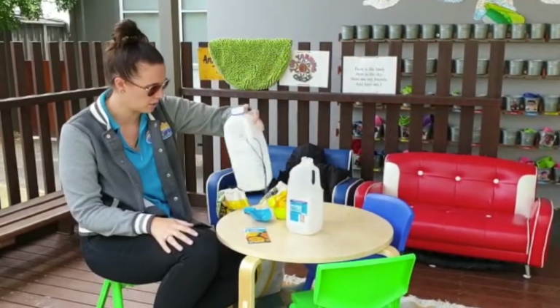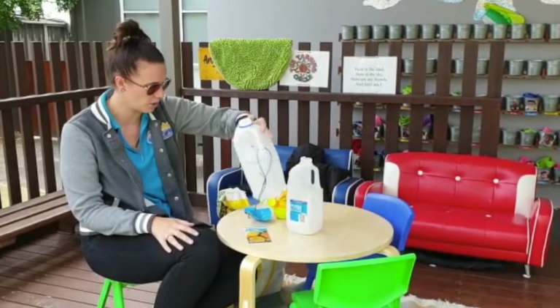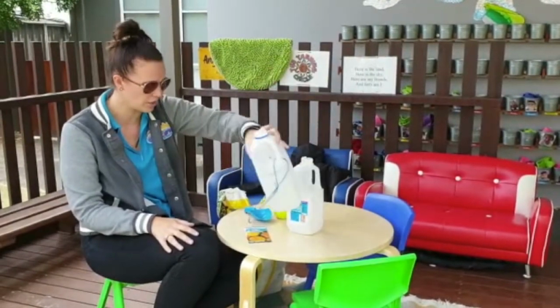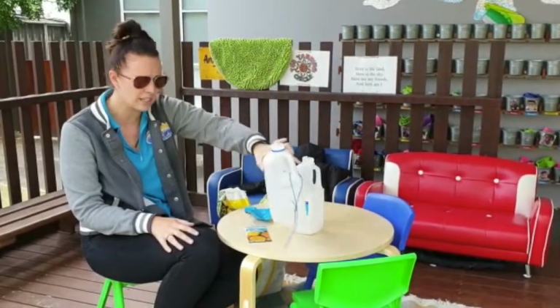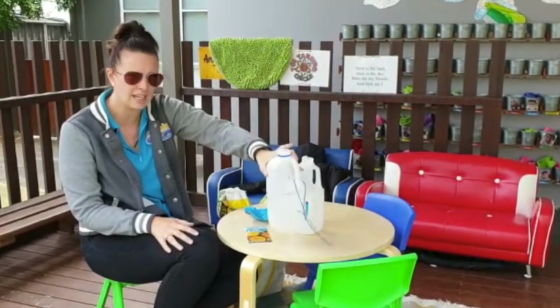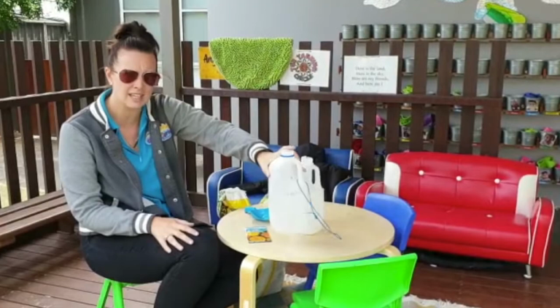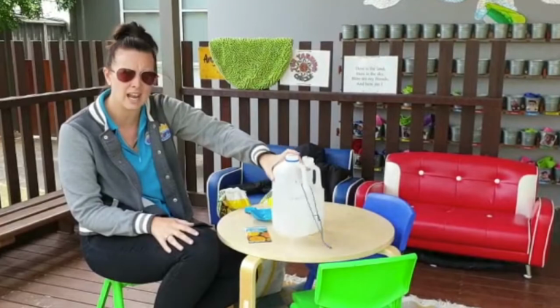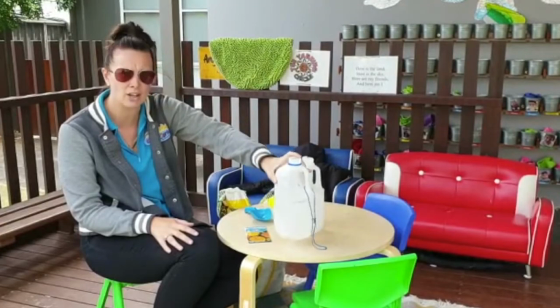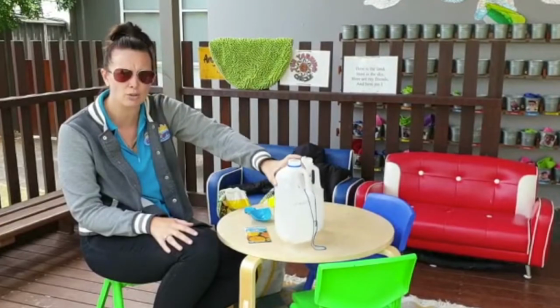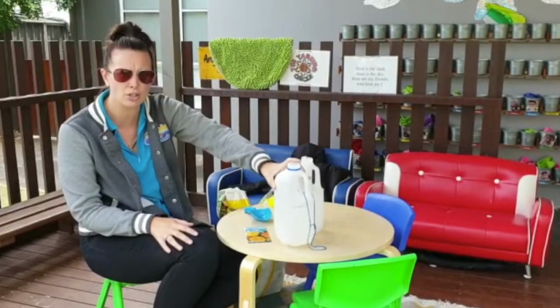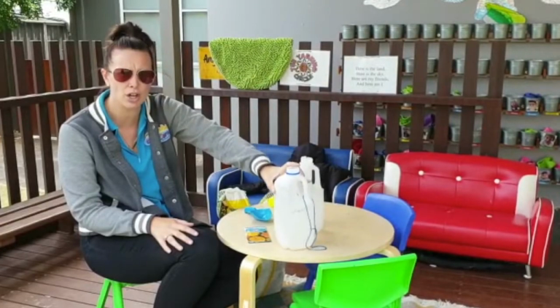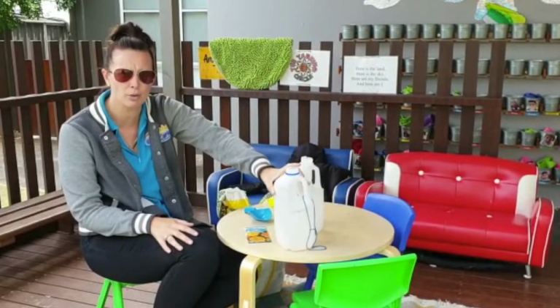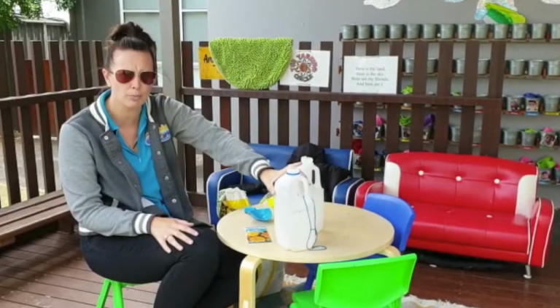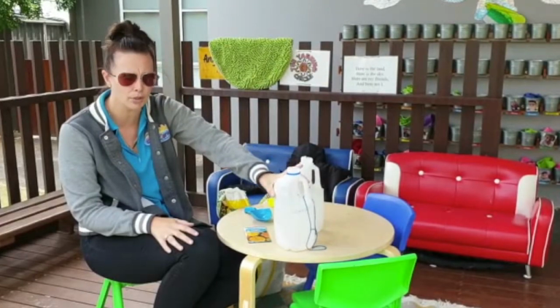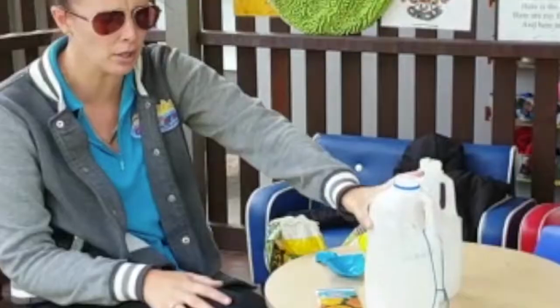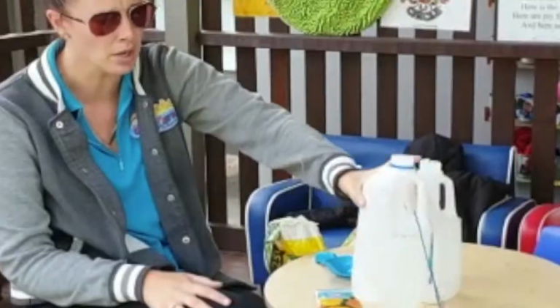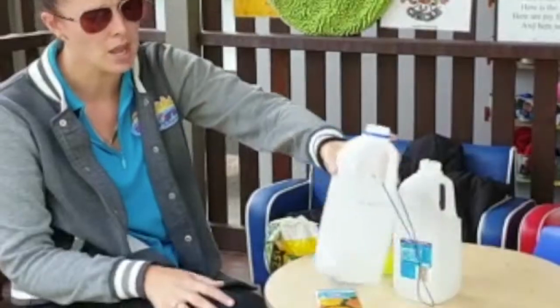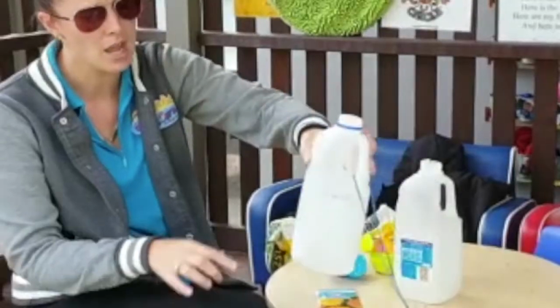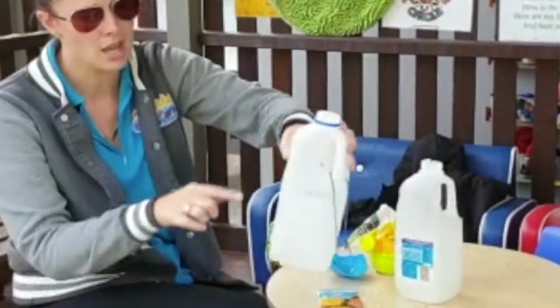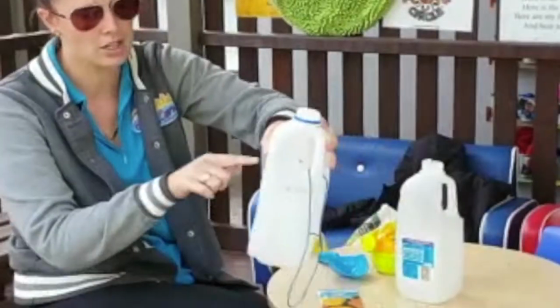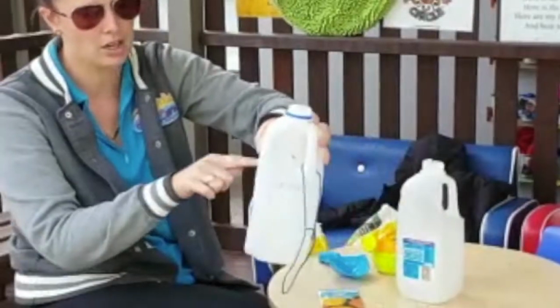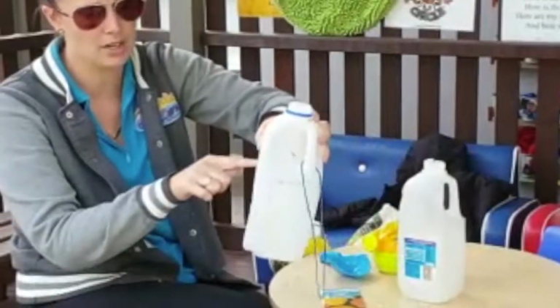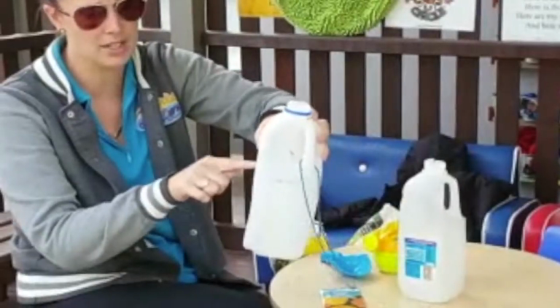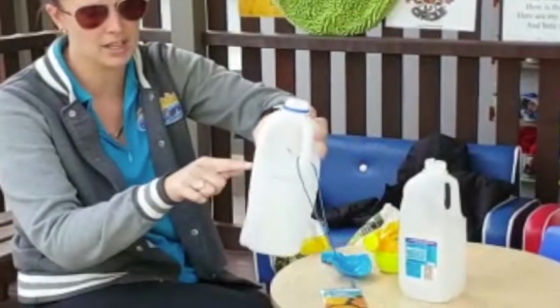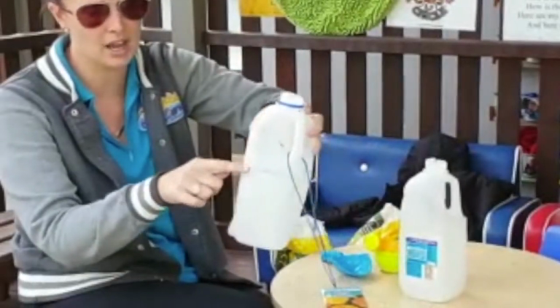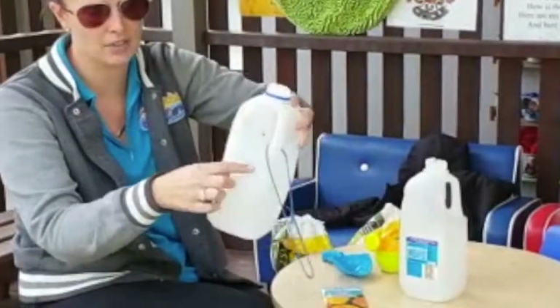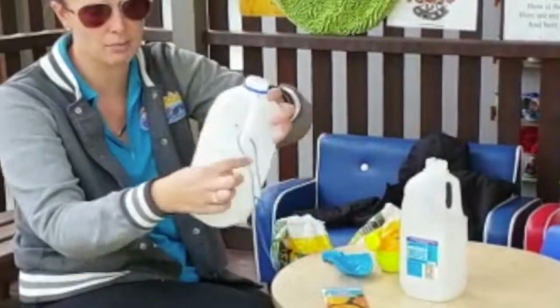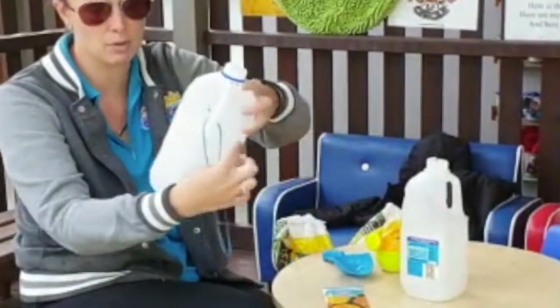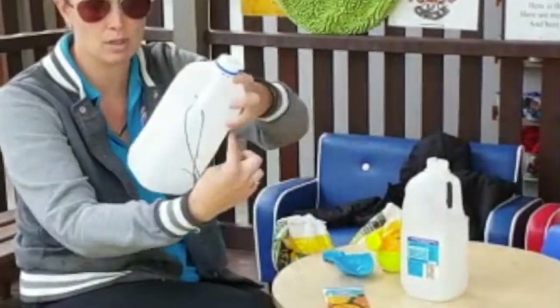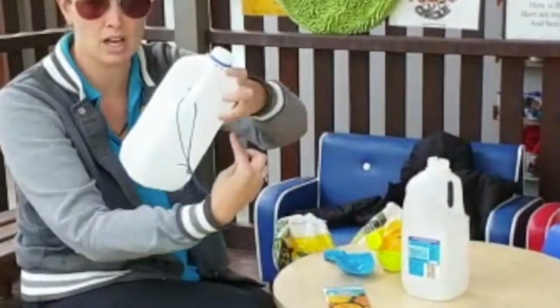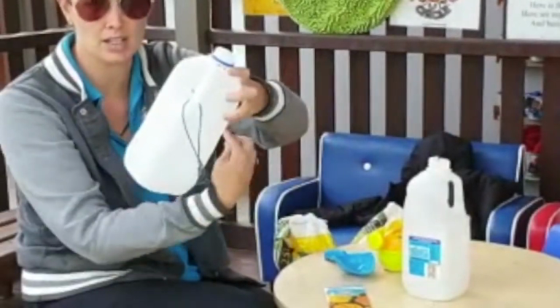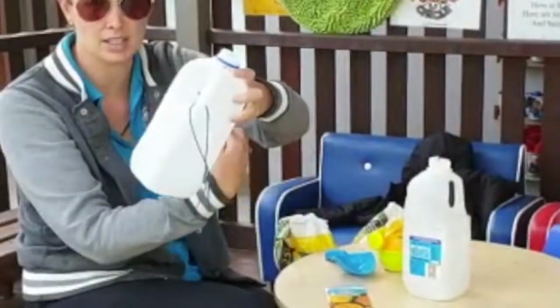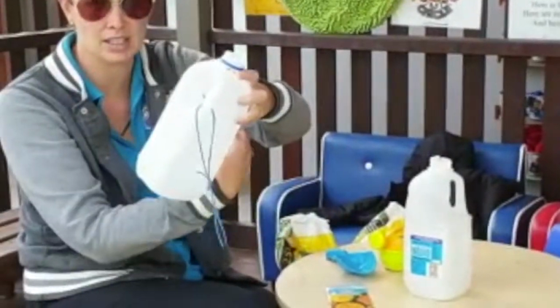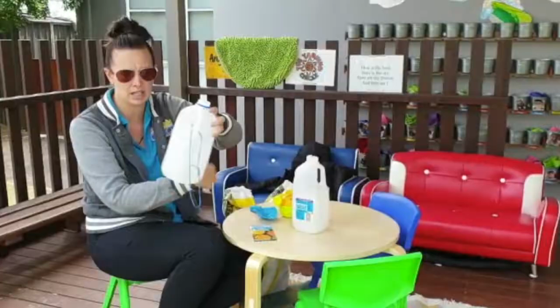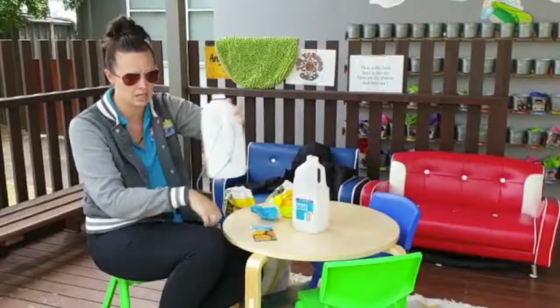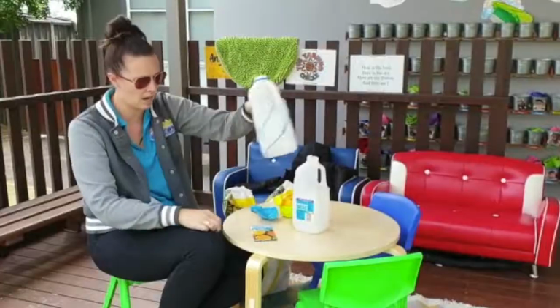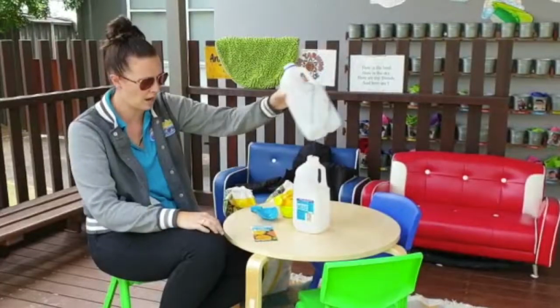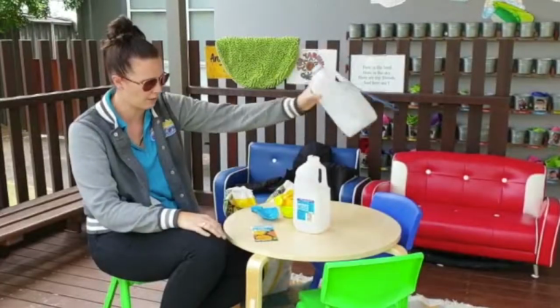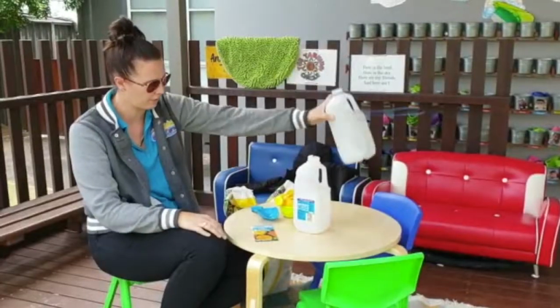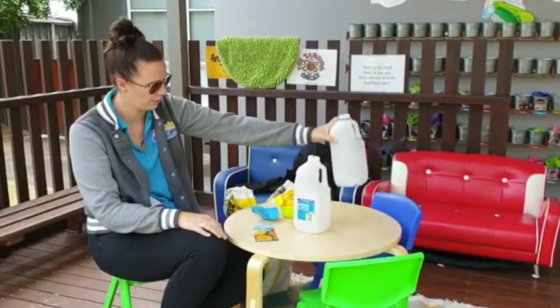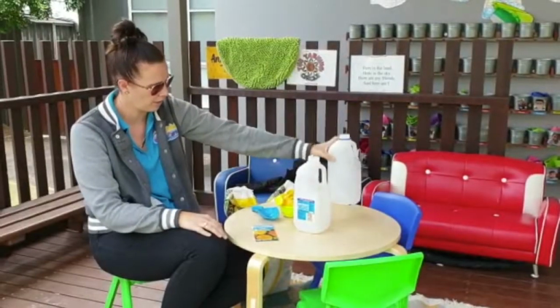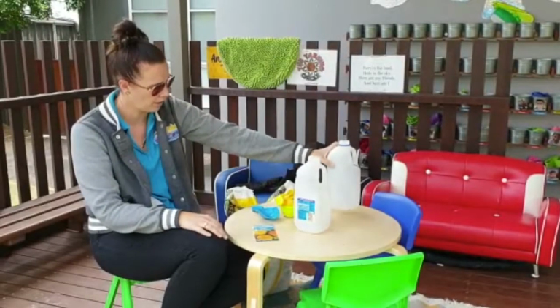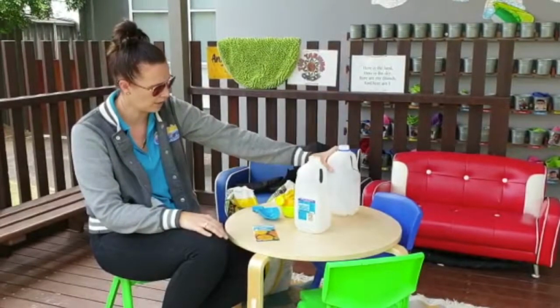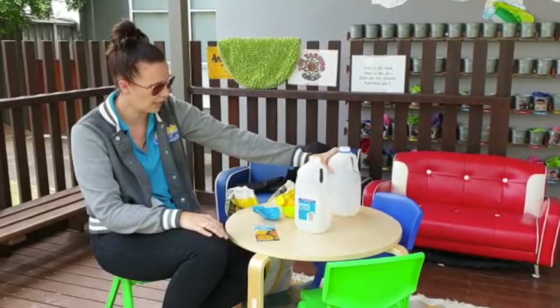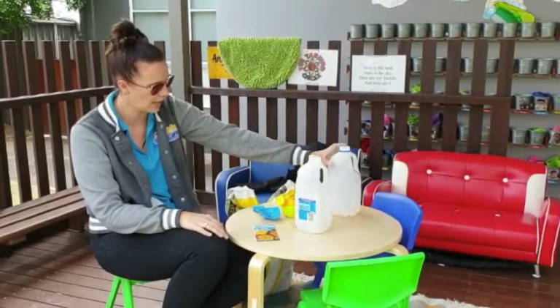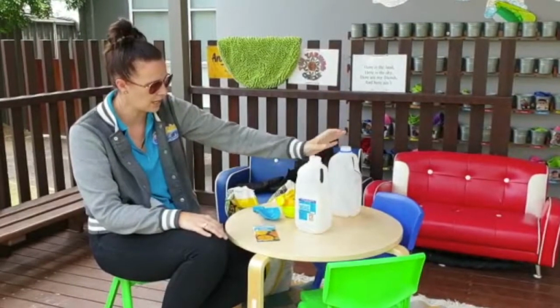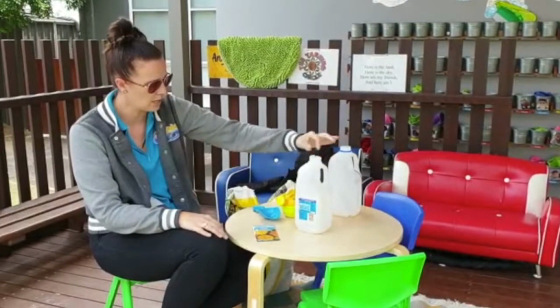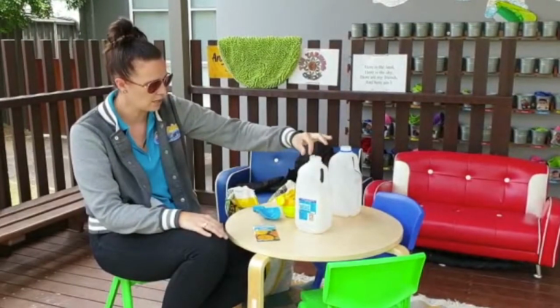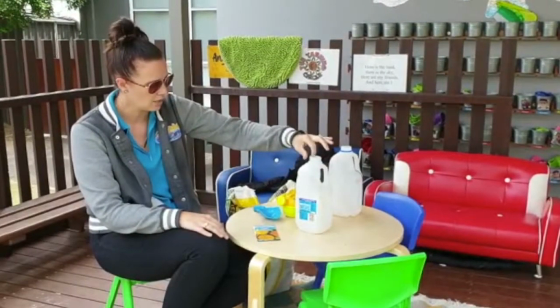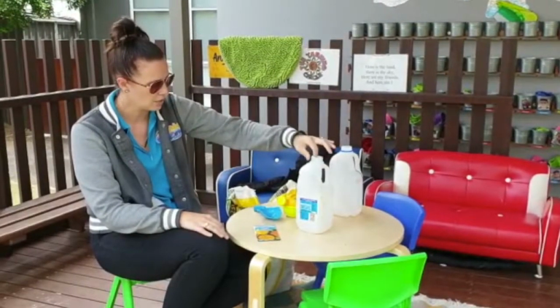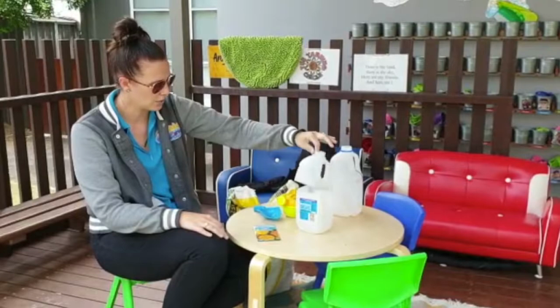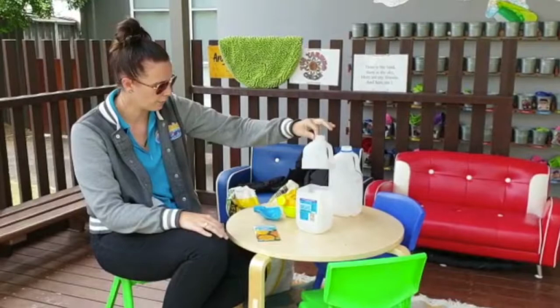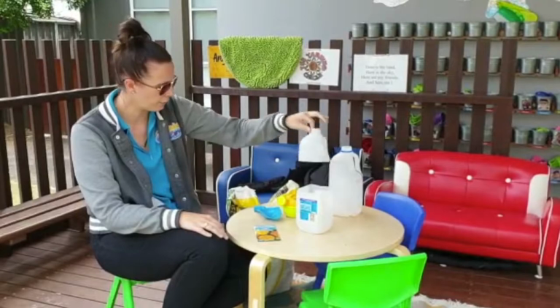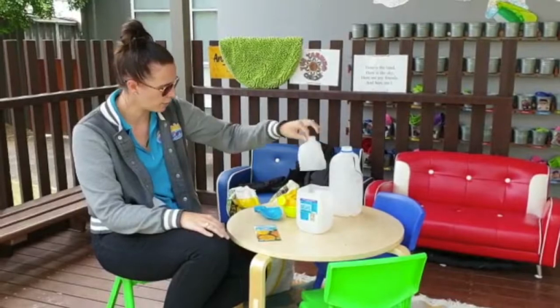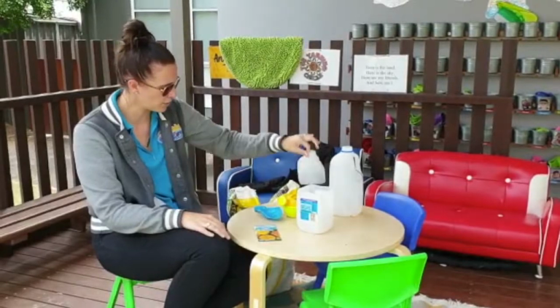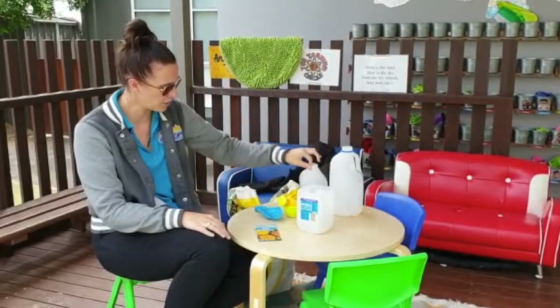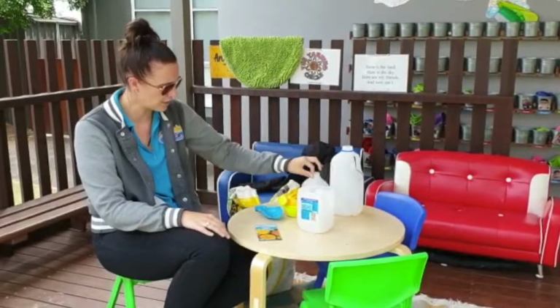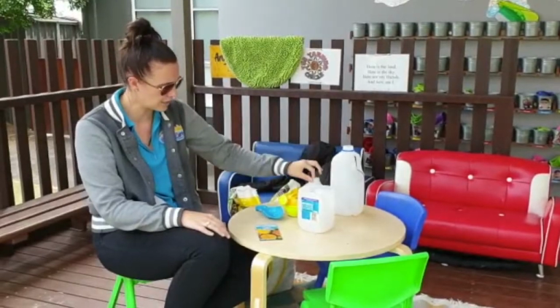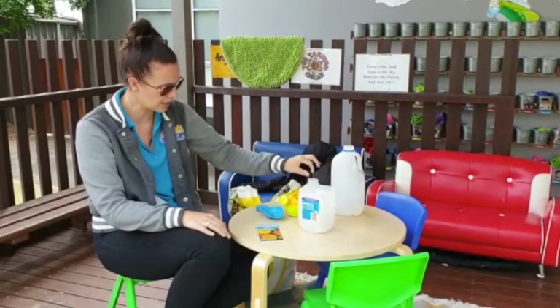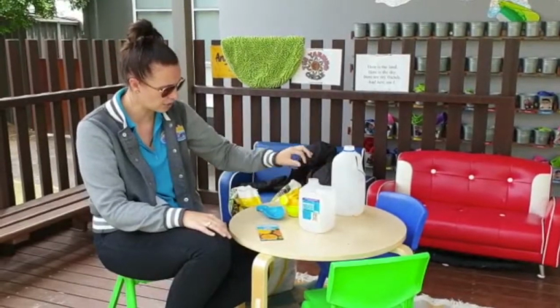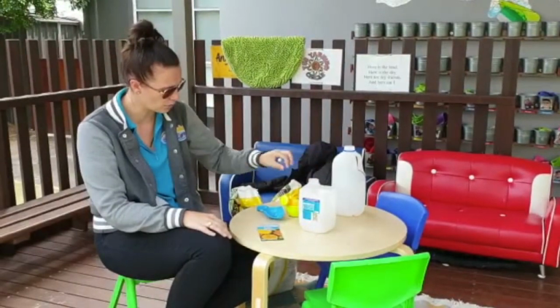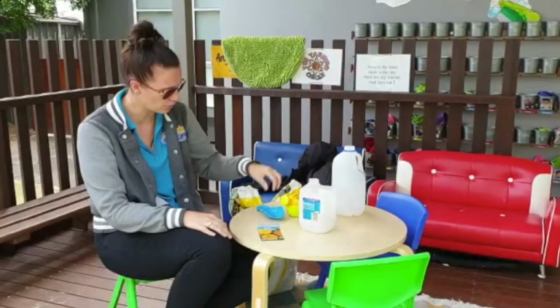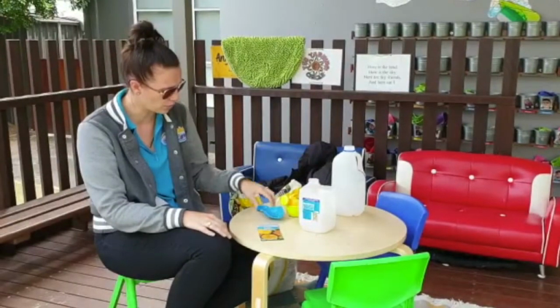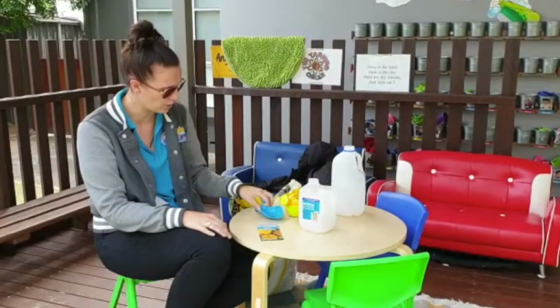You're going to need an adult to help you and you're going to cut the milk carton in half. So first you need to get your soil.